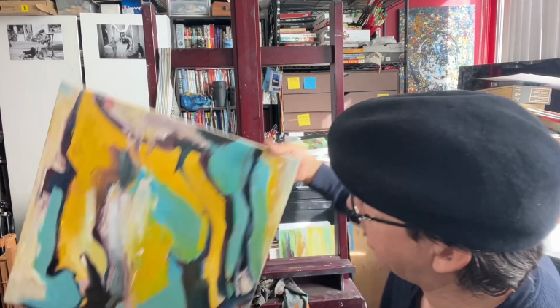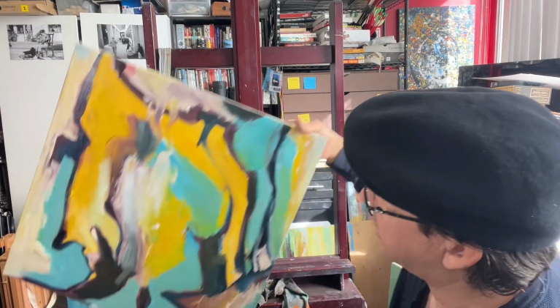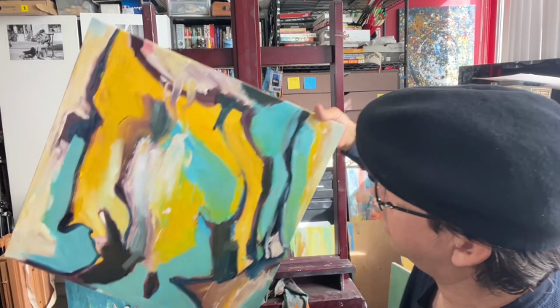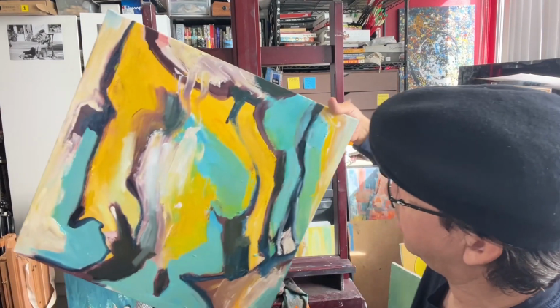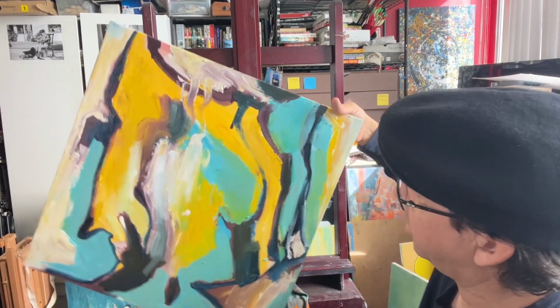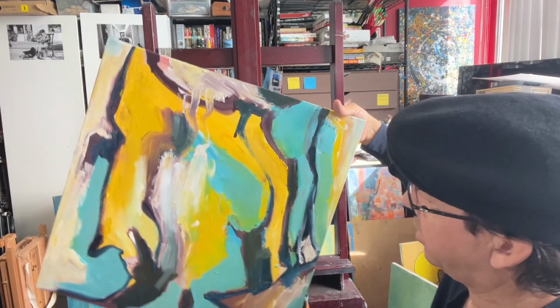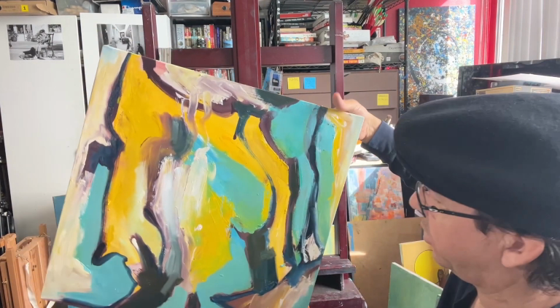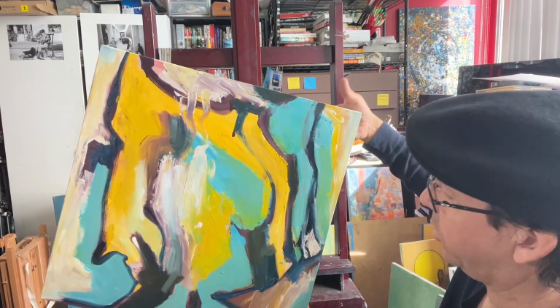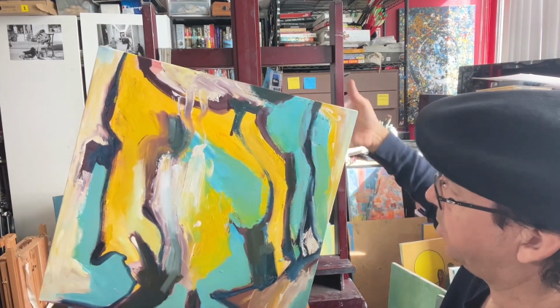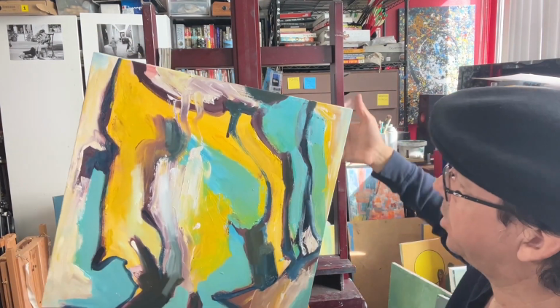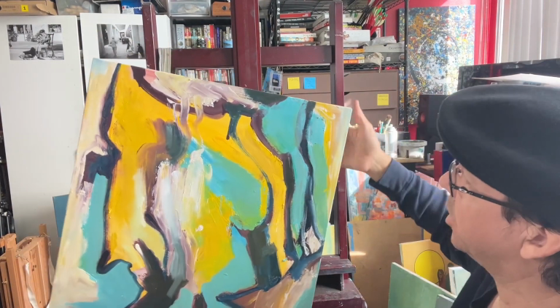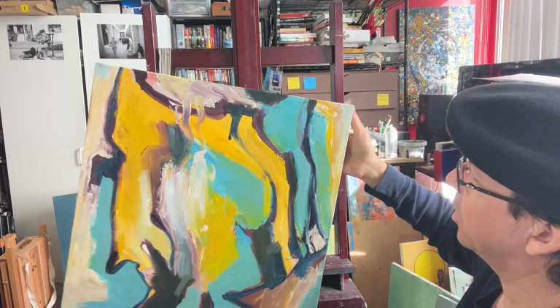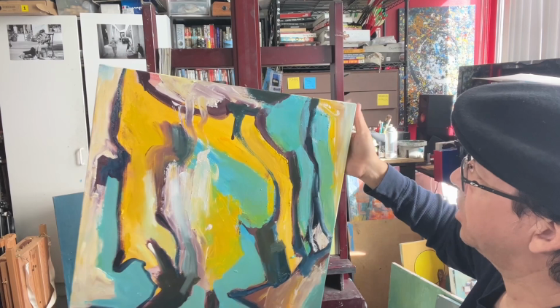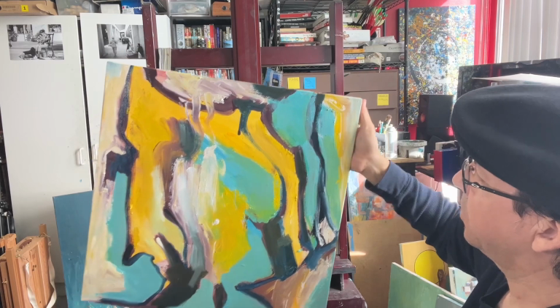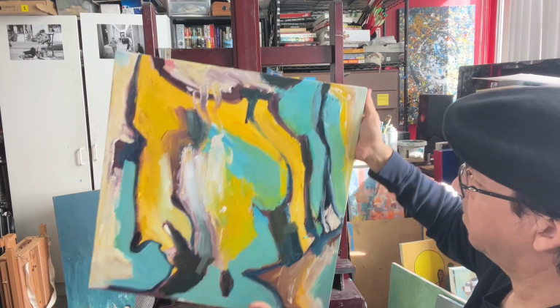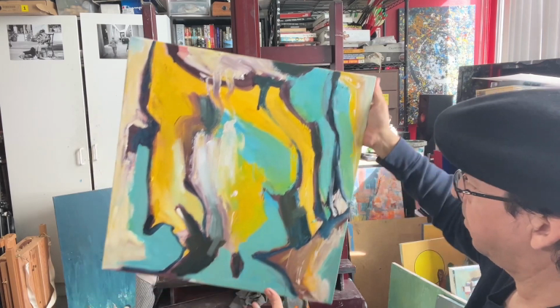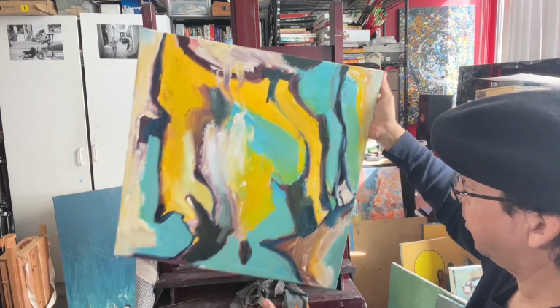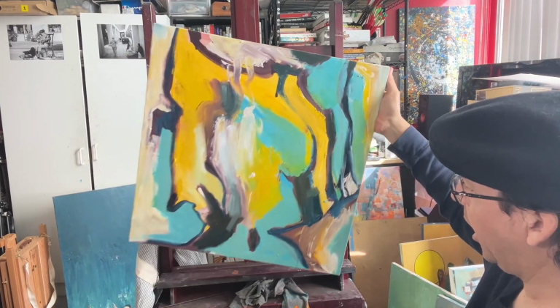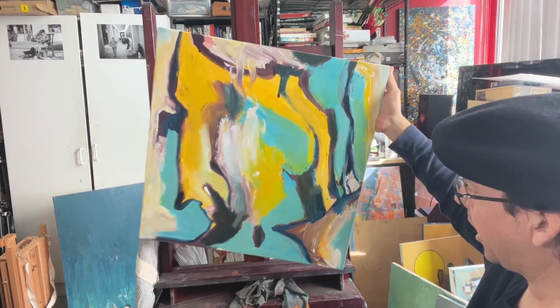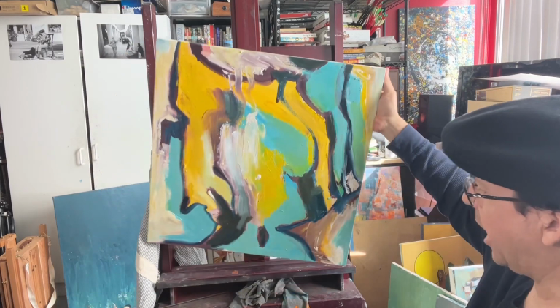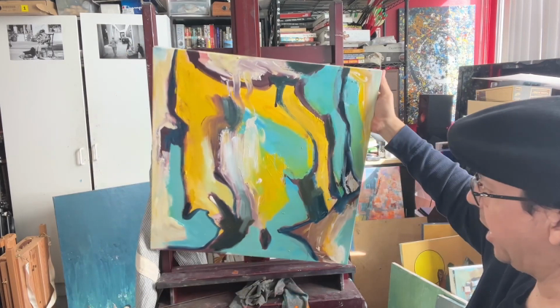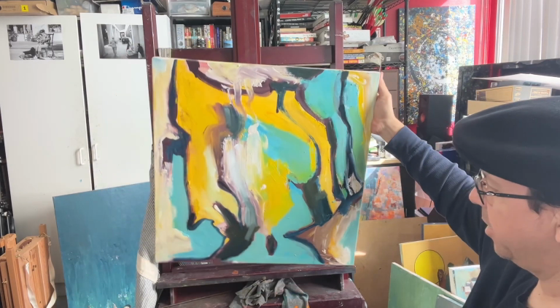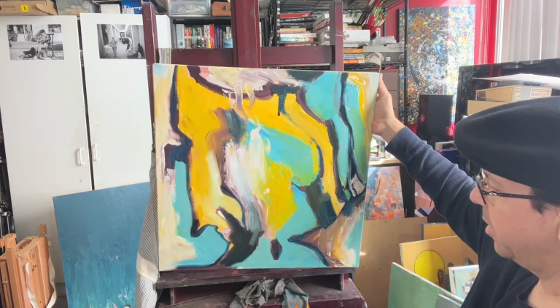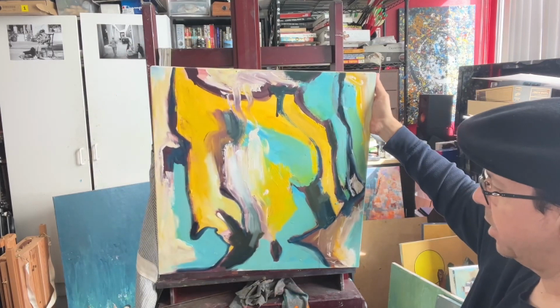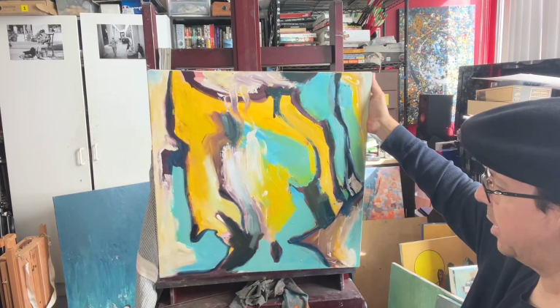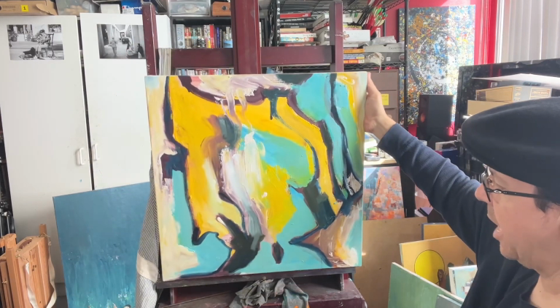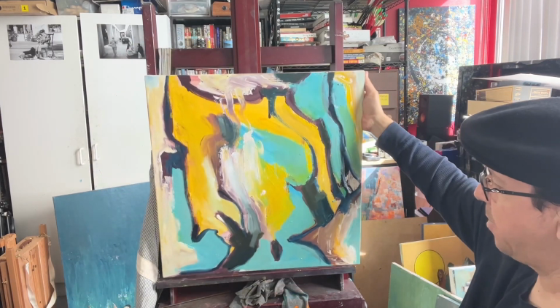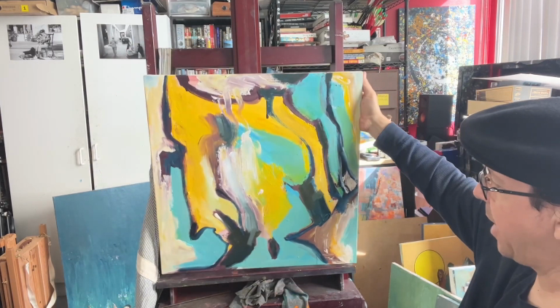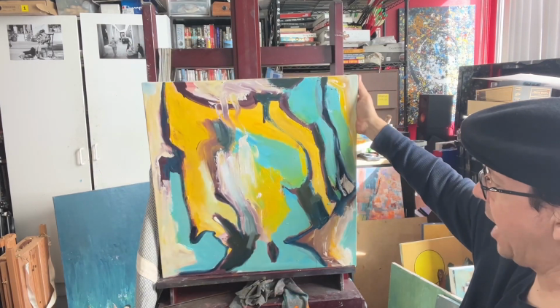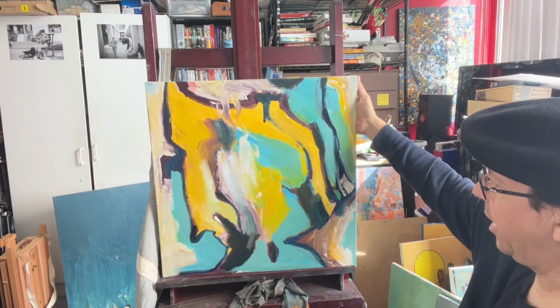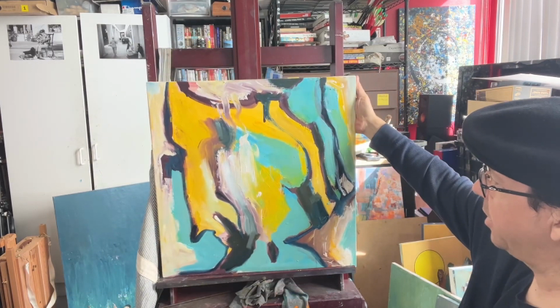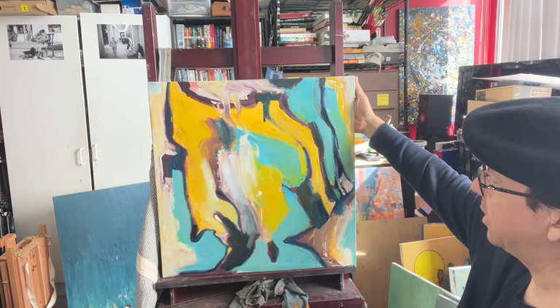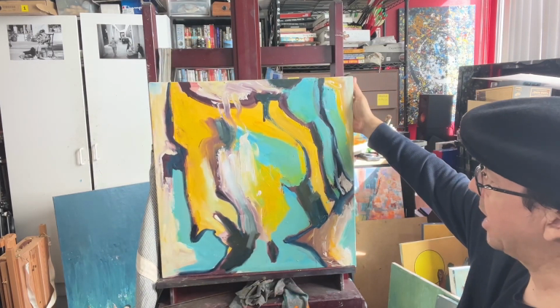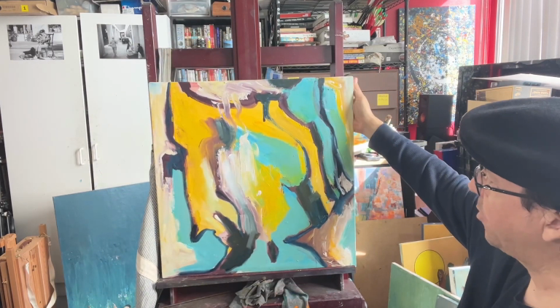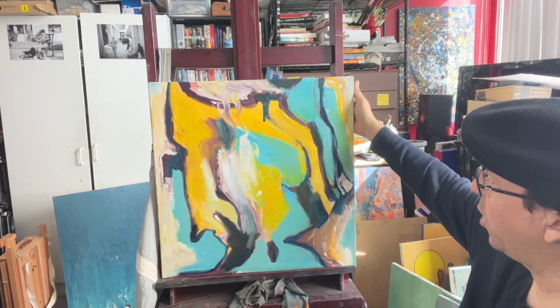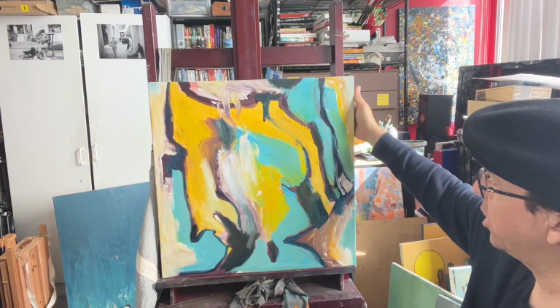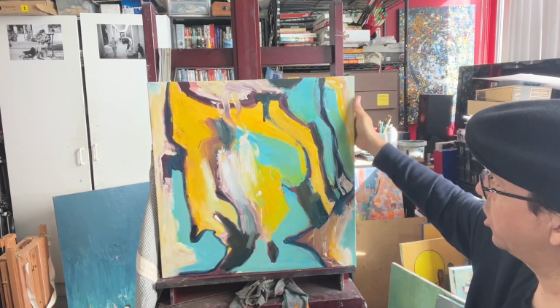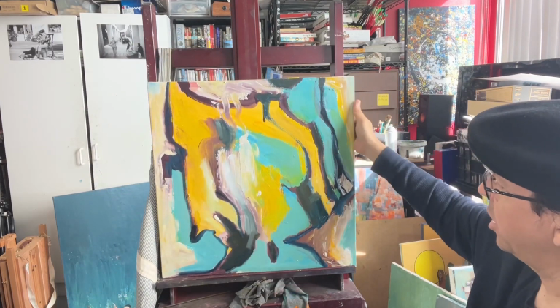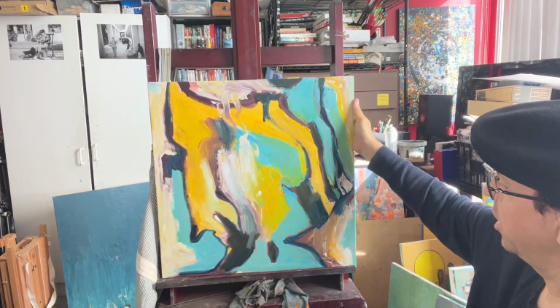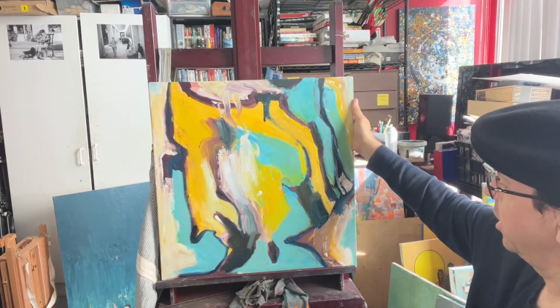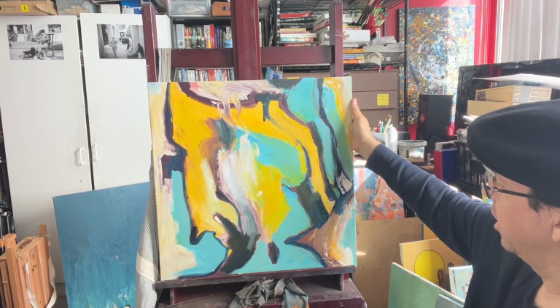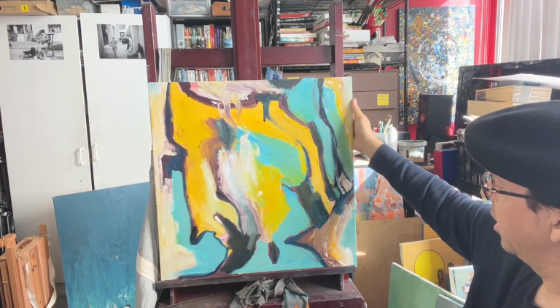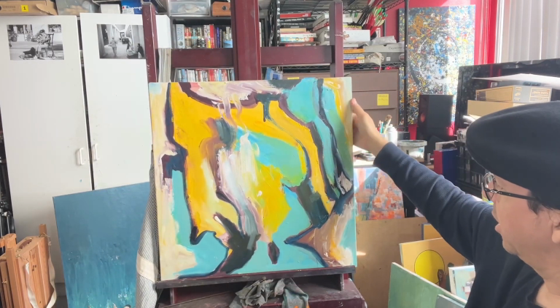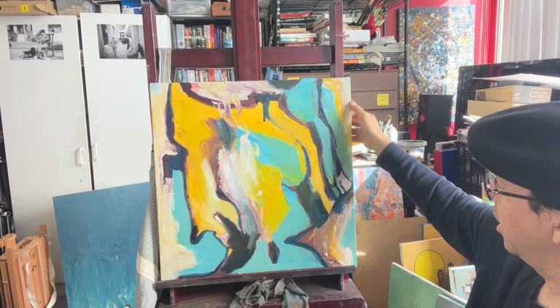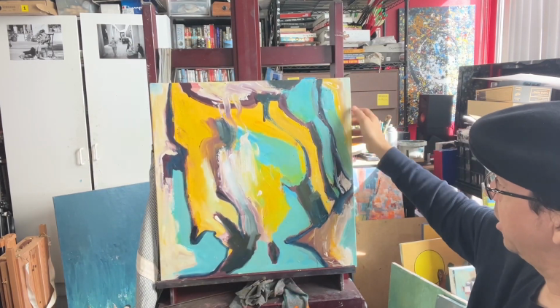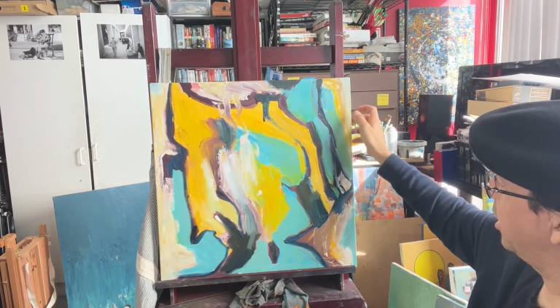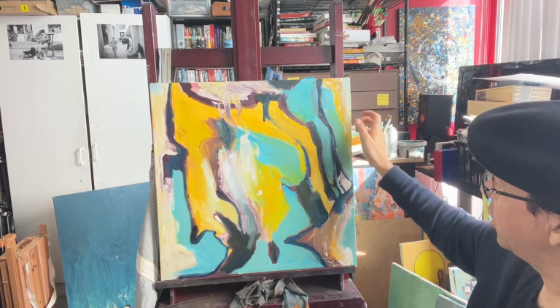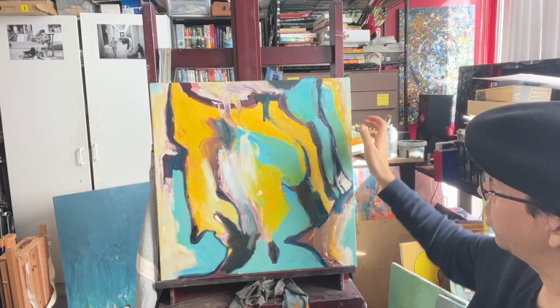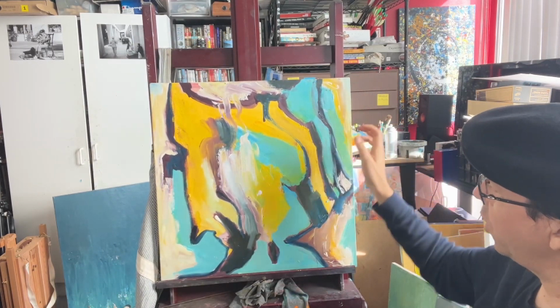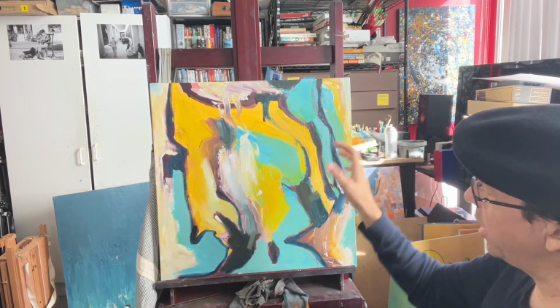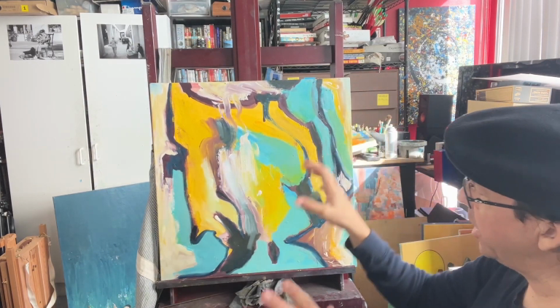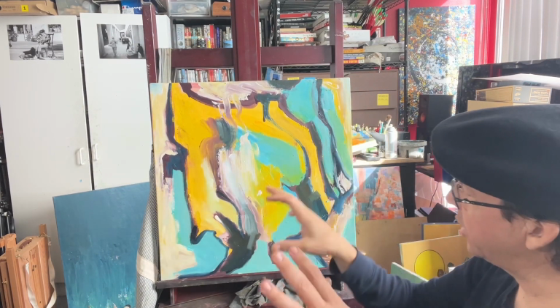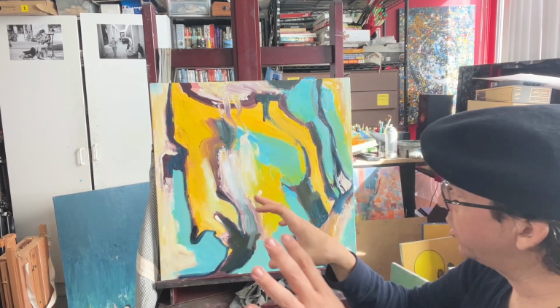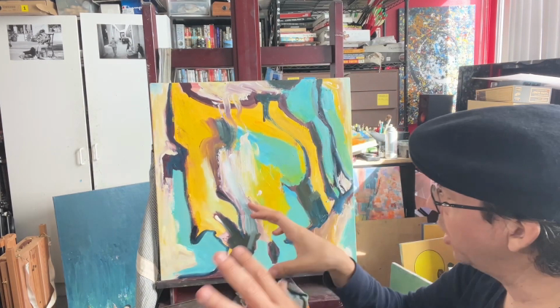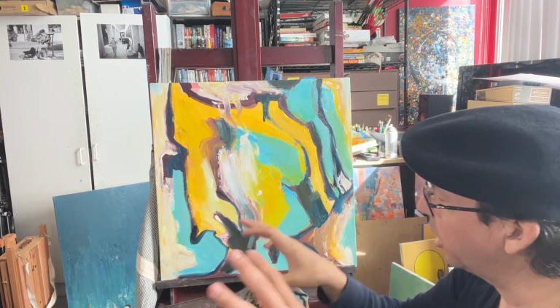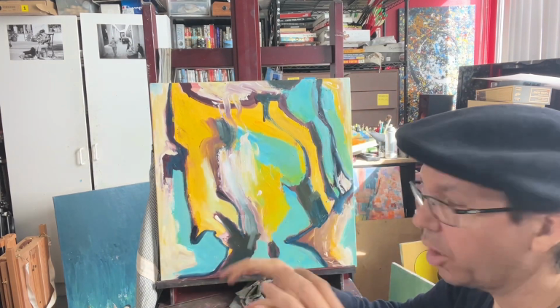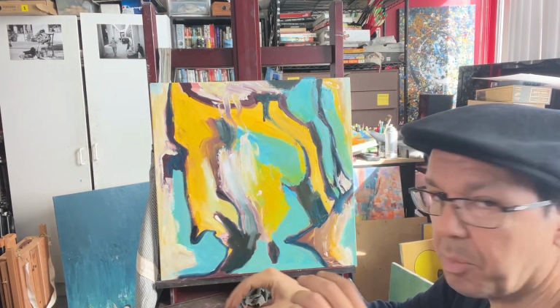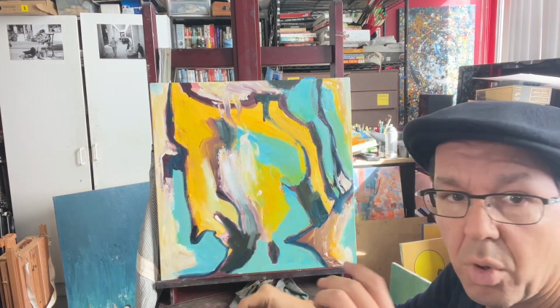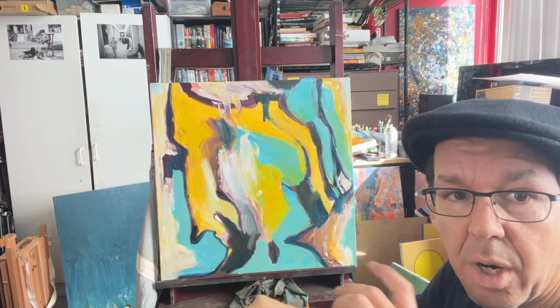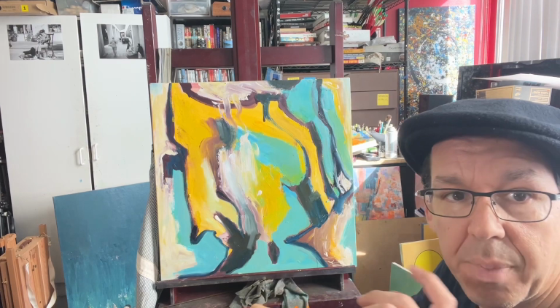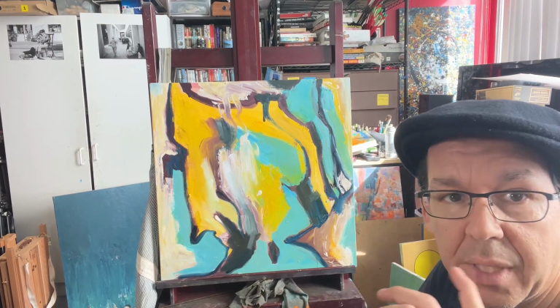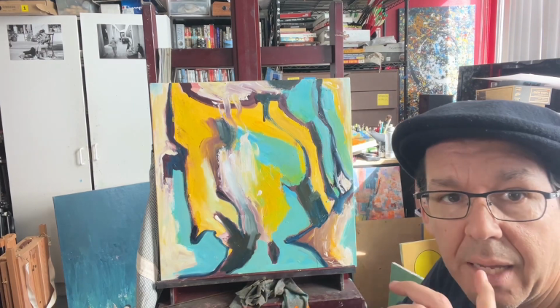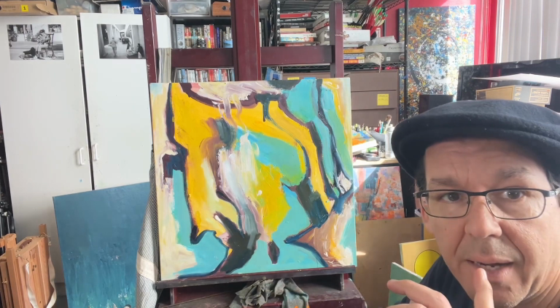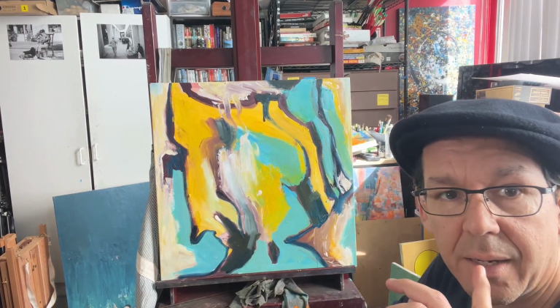Here's the third in this little series — same palette, same question. This one is a little more up in the air.